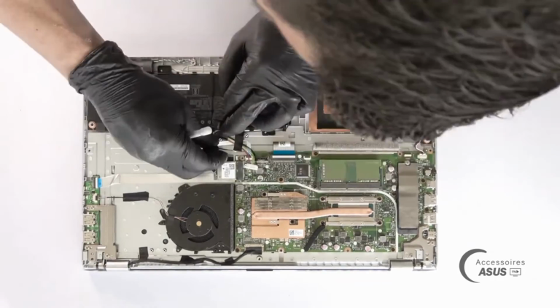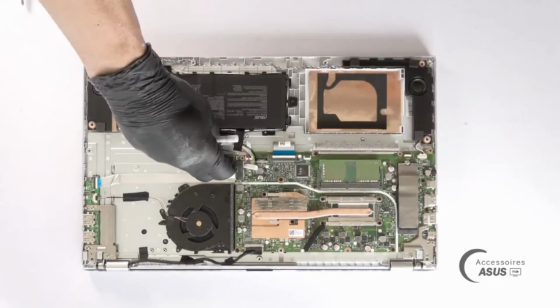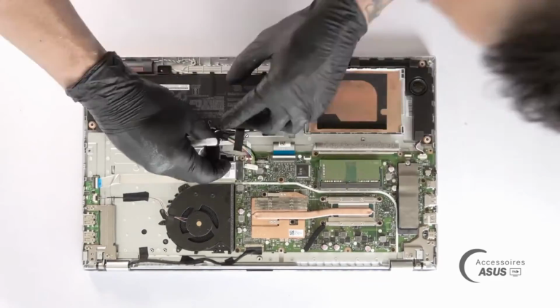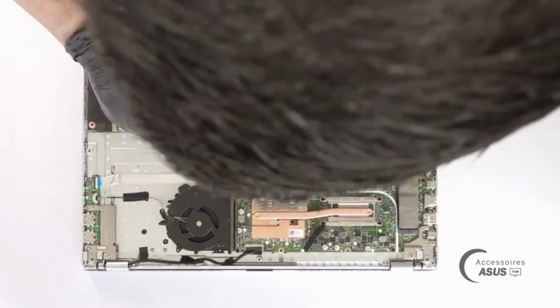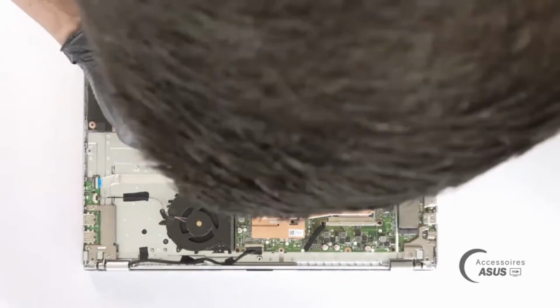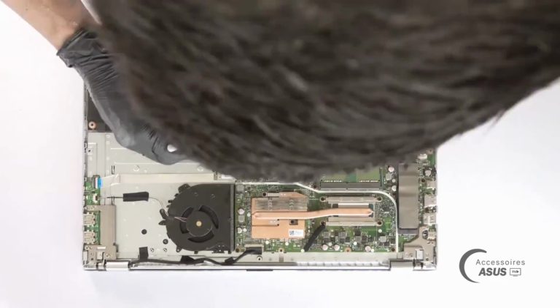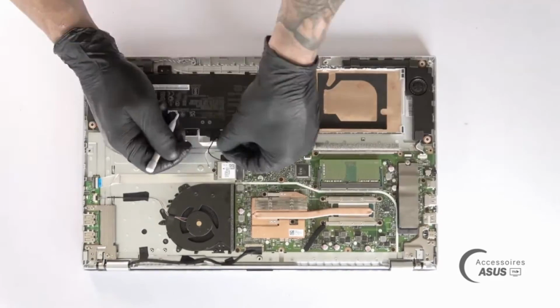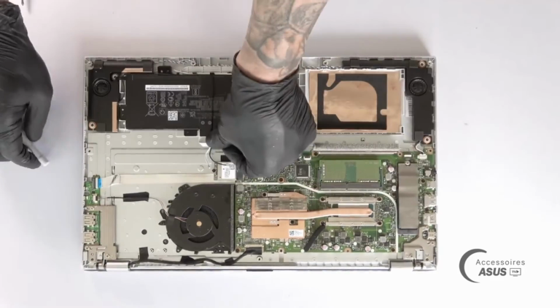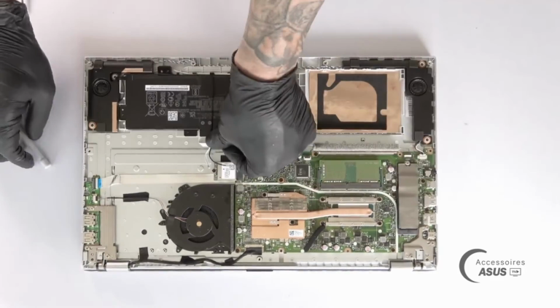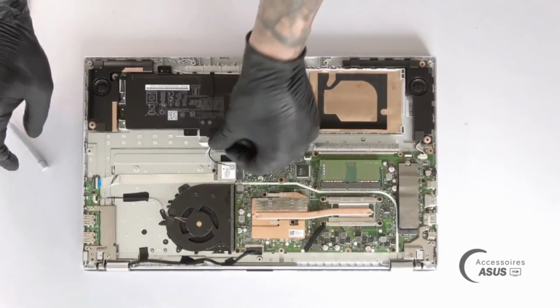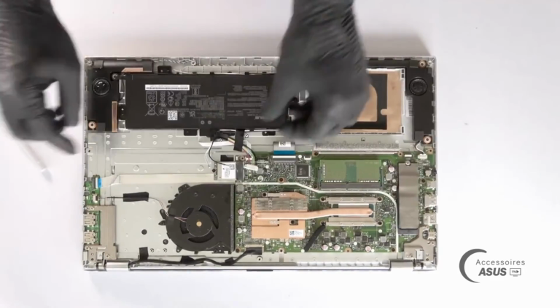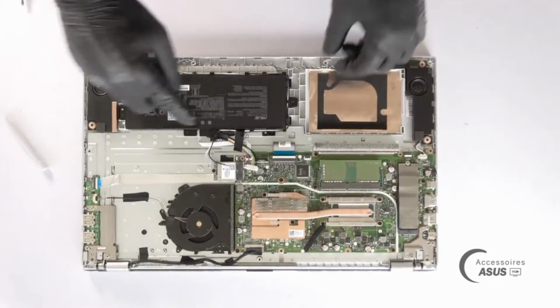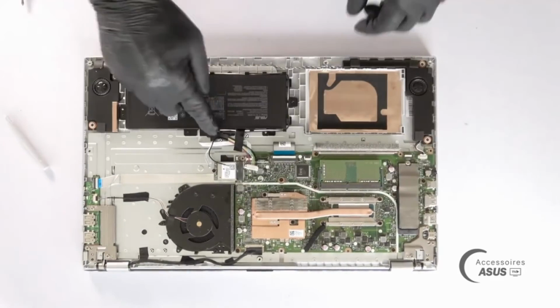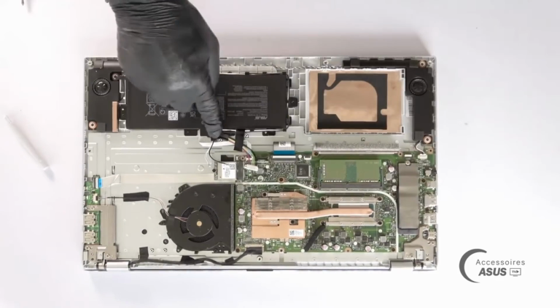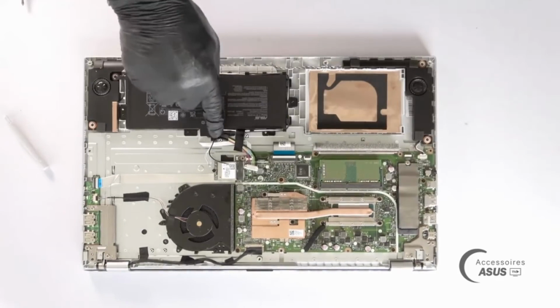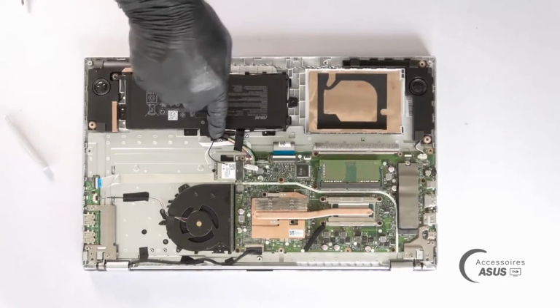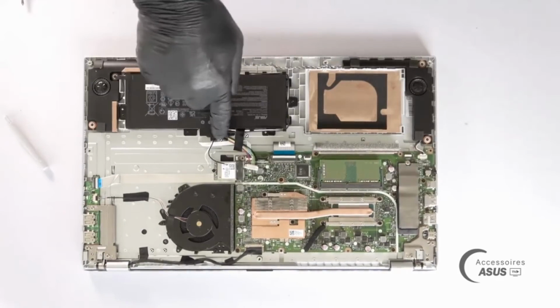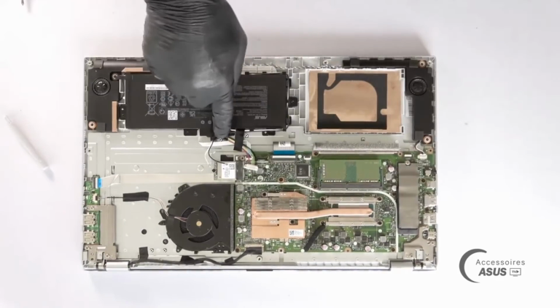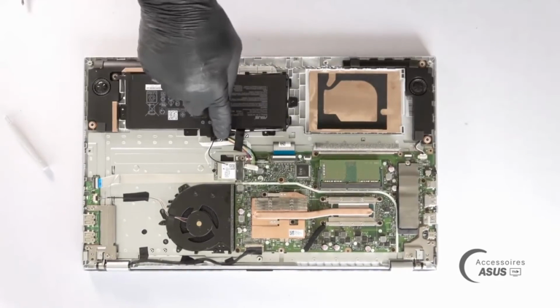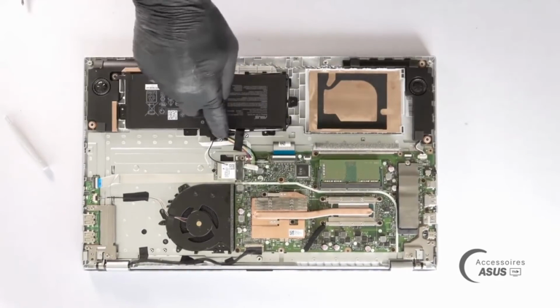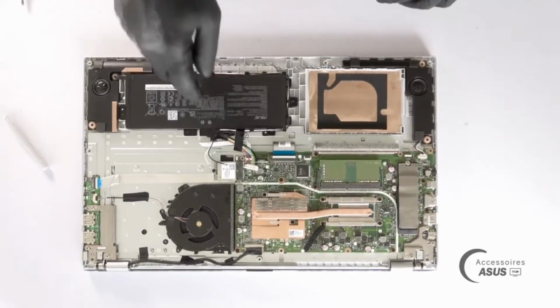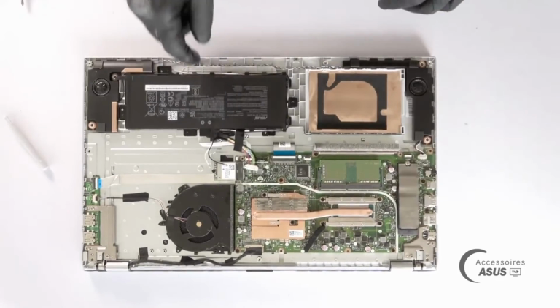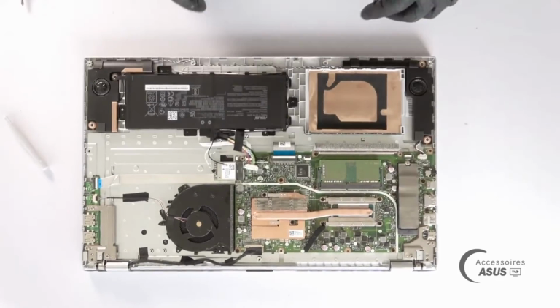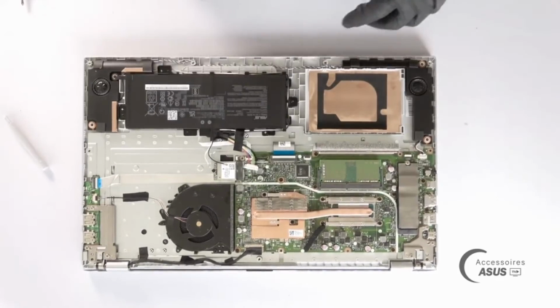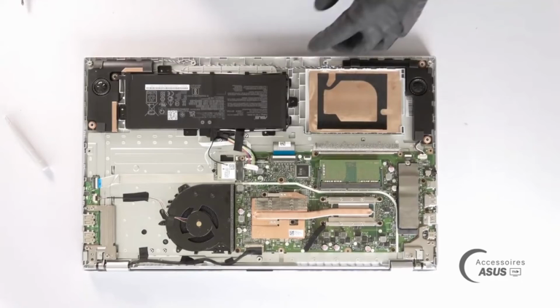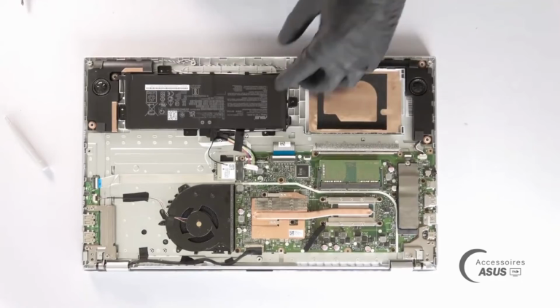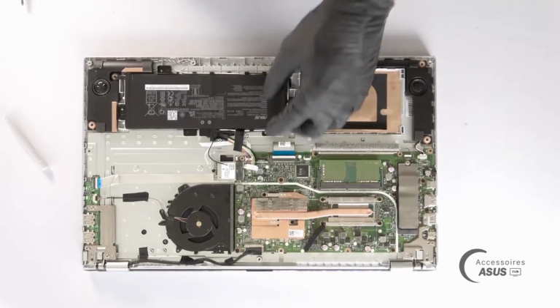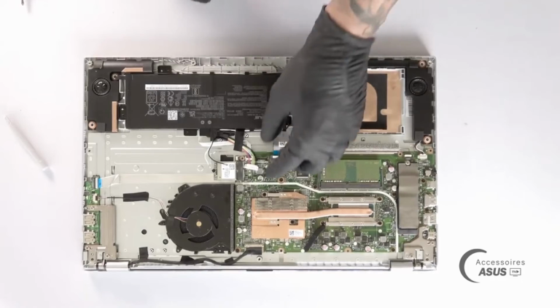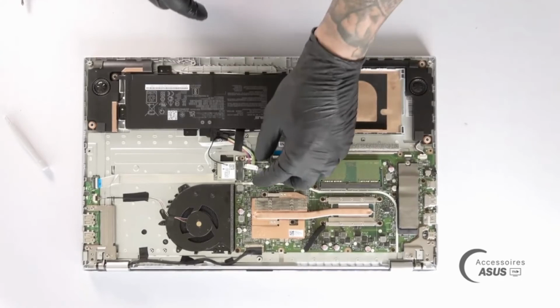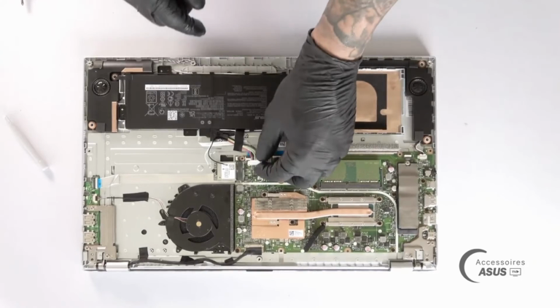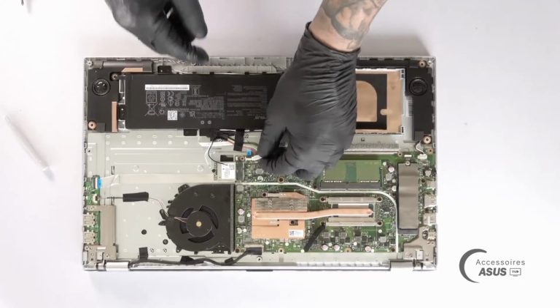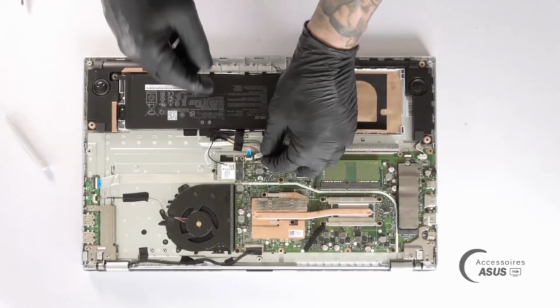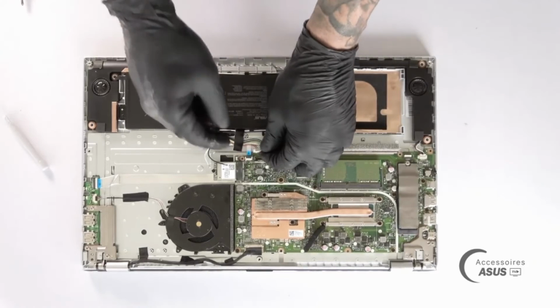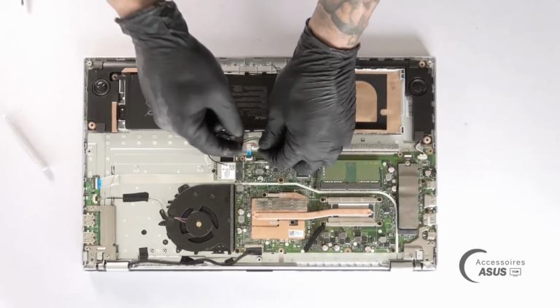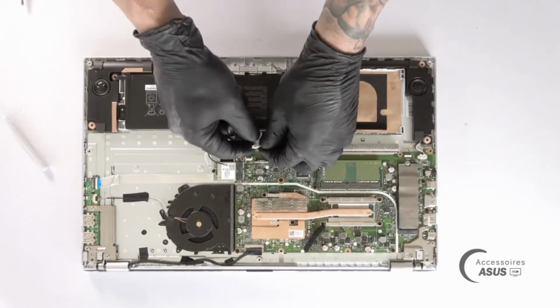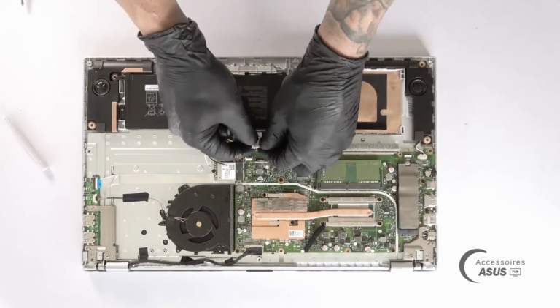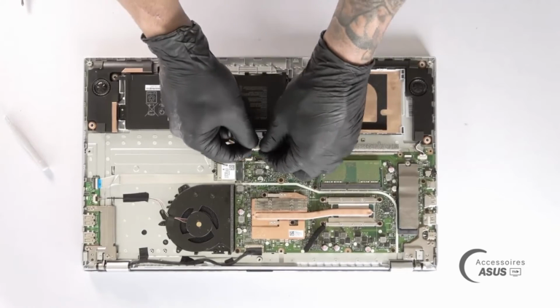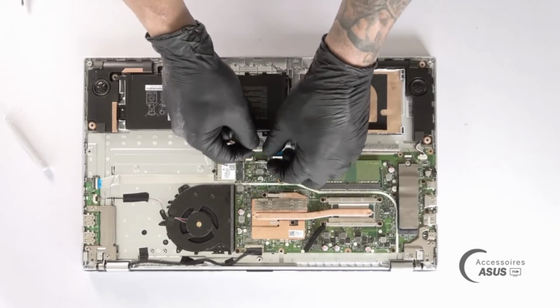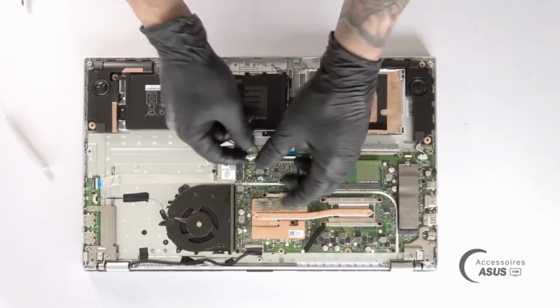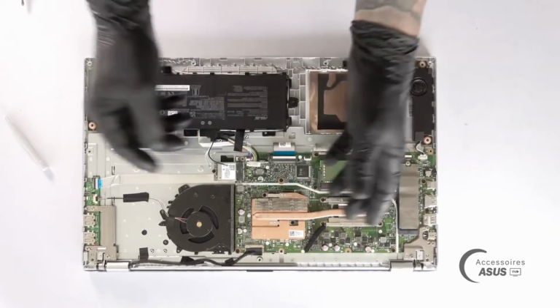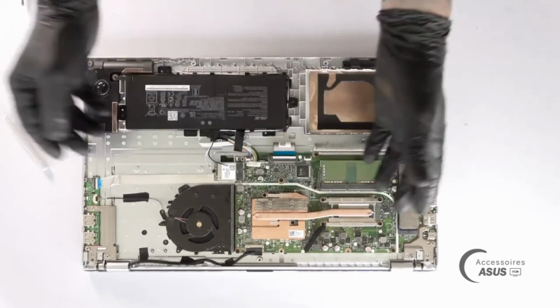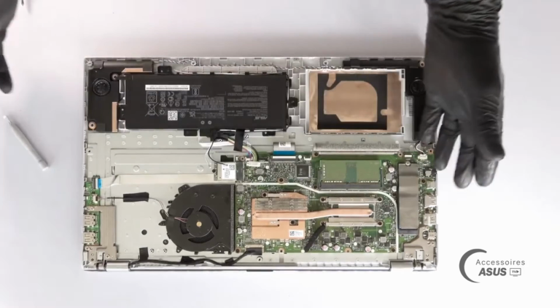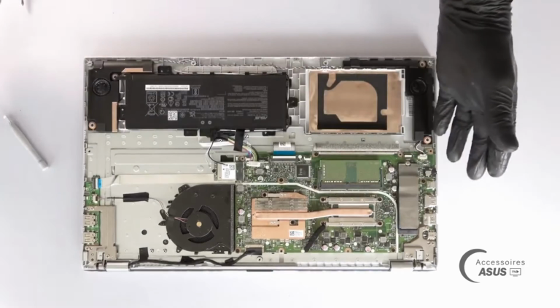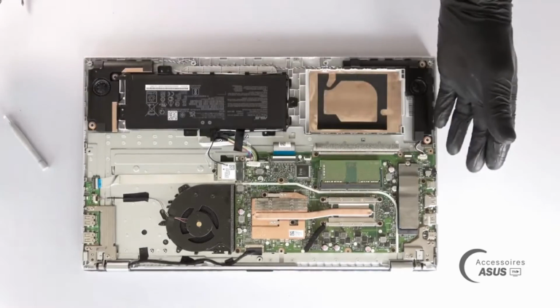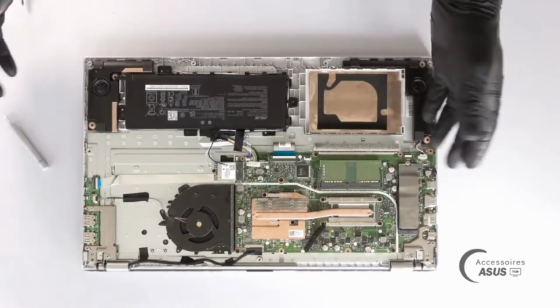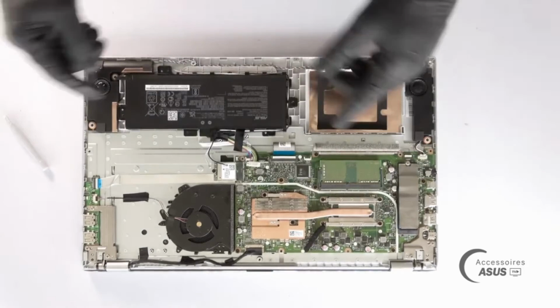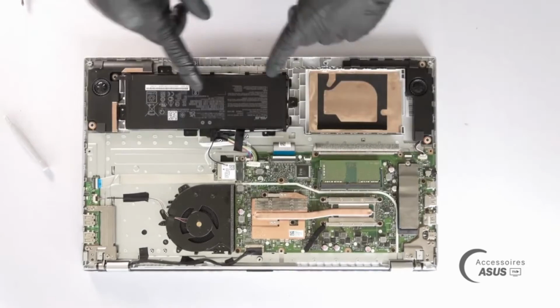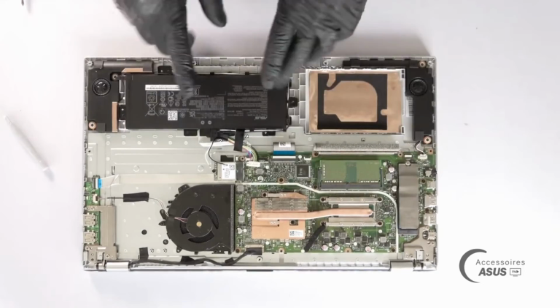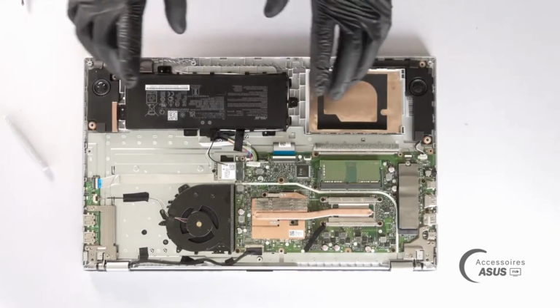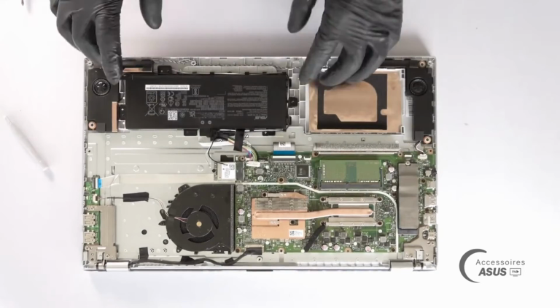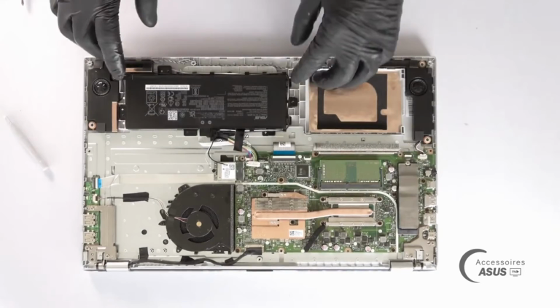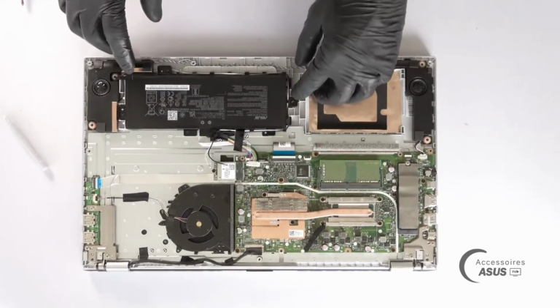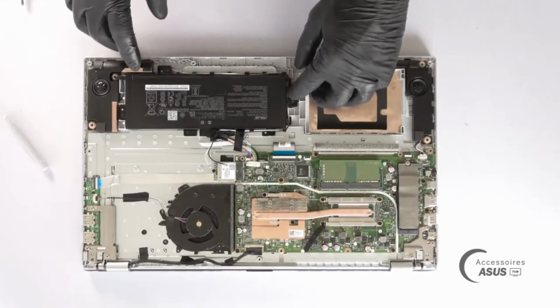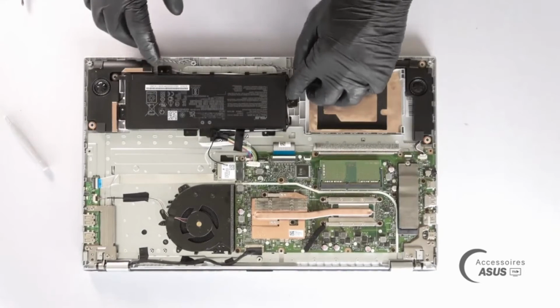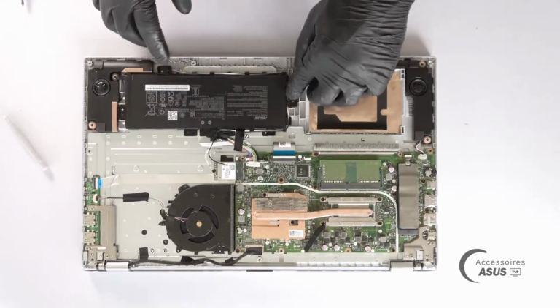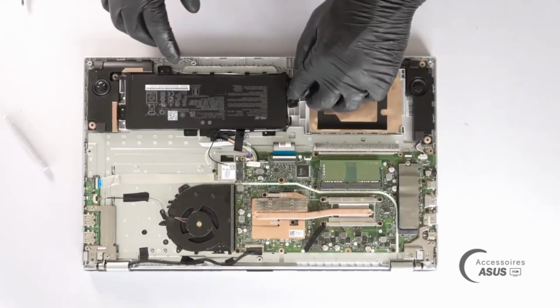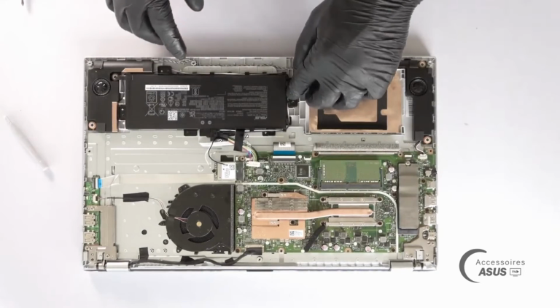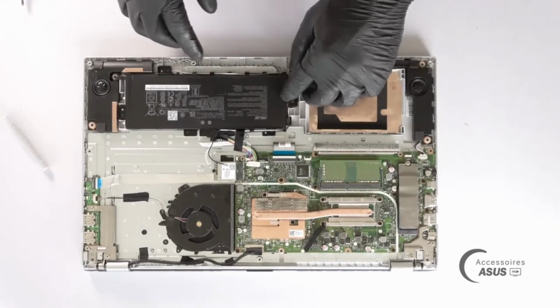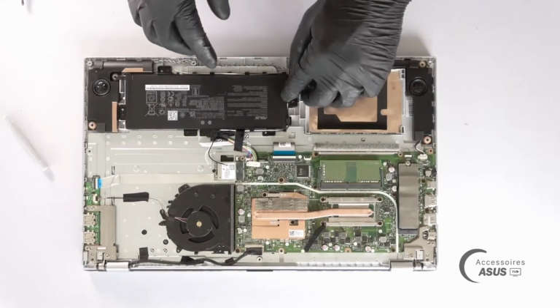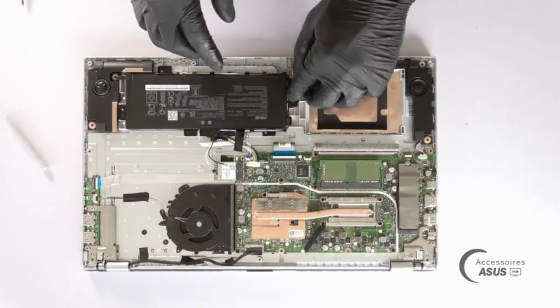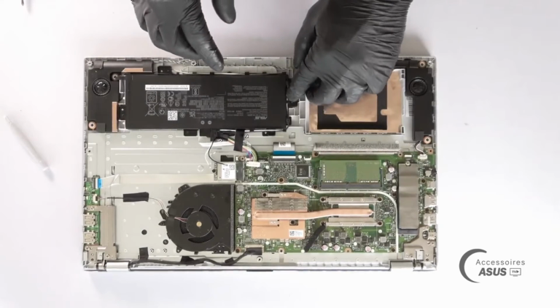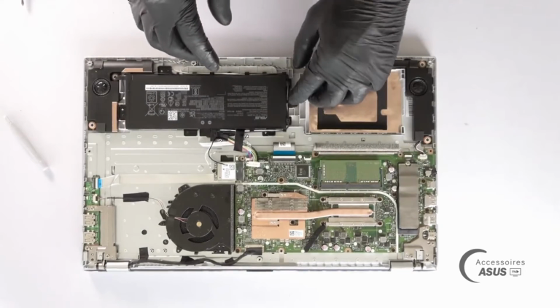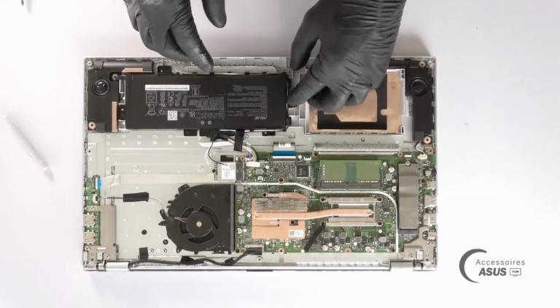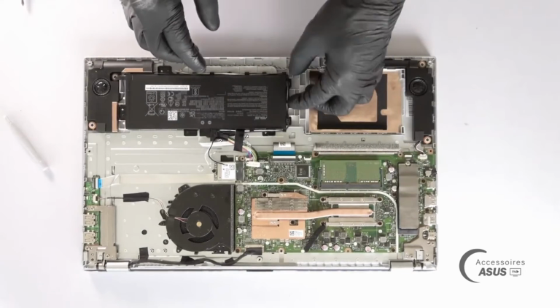I will reconnect the Wi-Fi cables afterwards, reposition the four screws of the battery before reconnecting it, and put the tape back on.